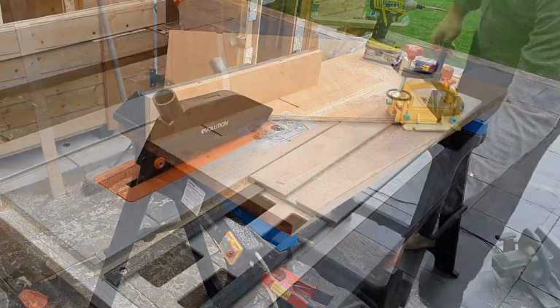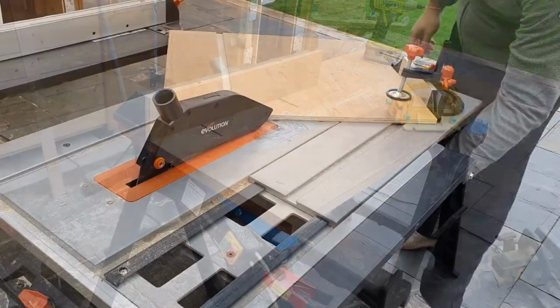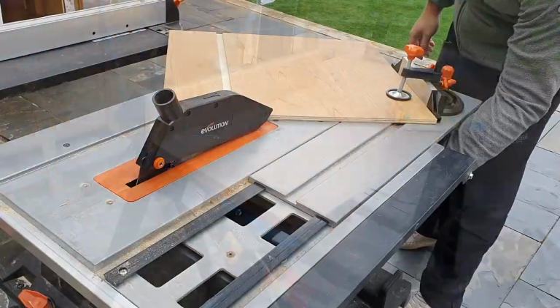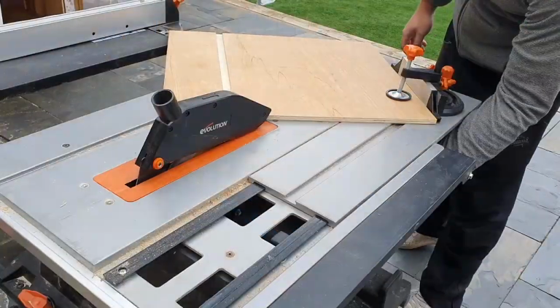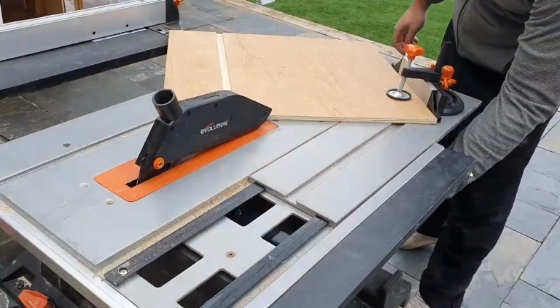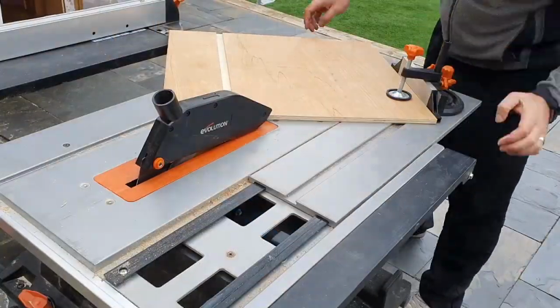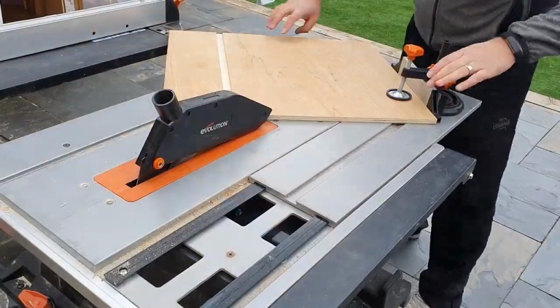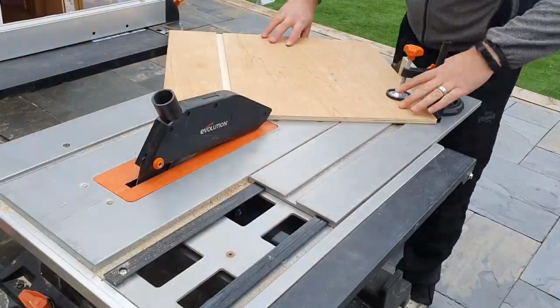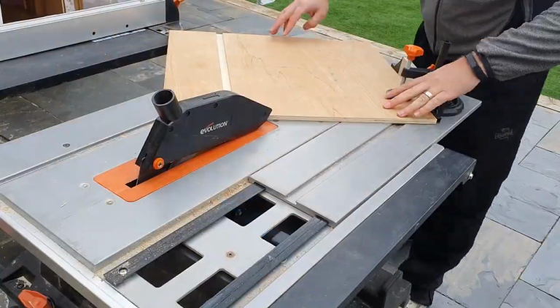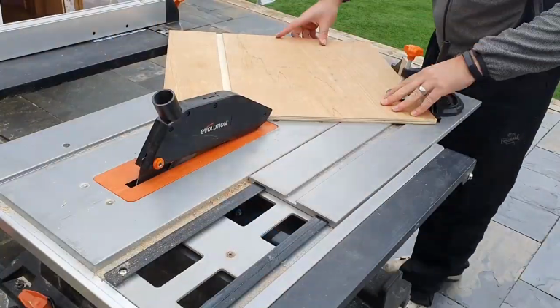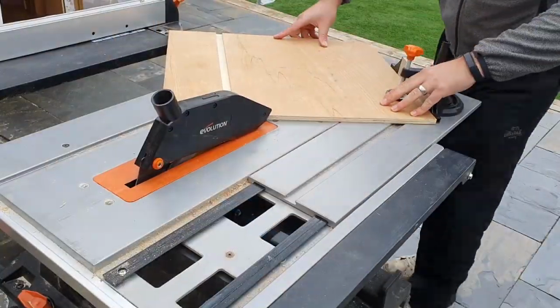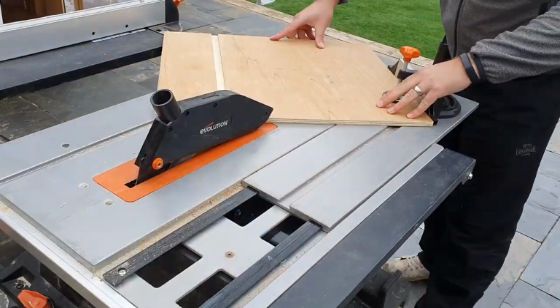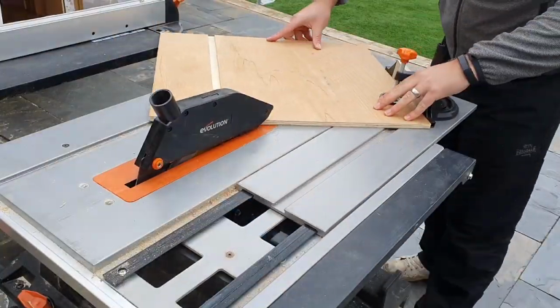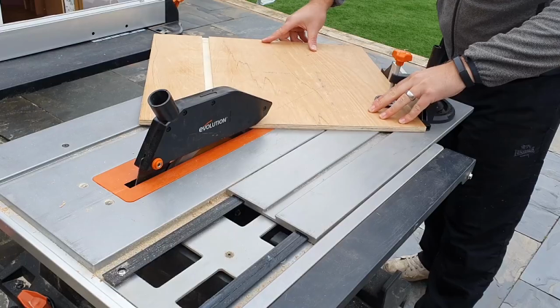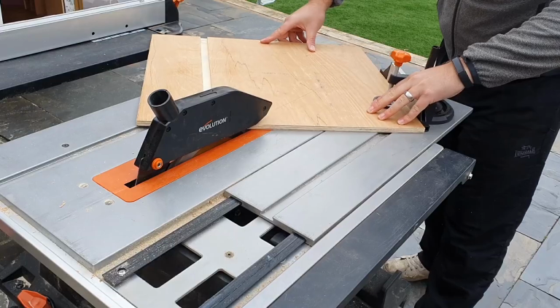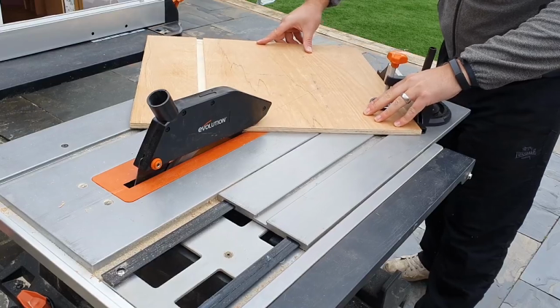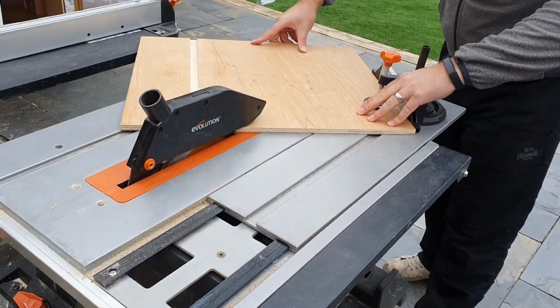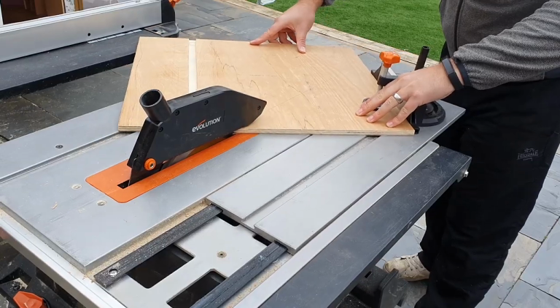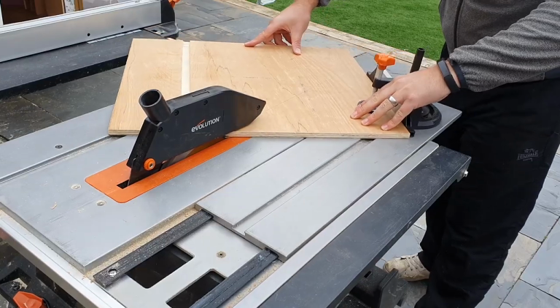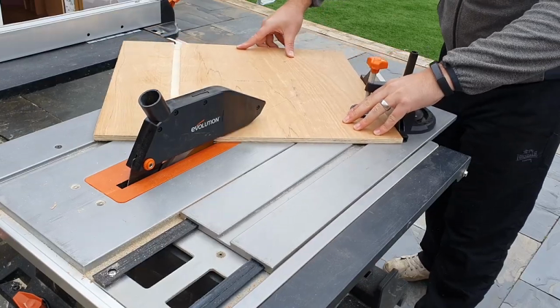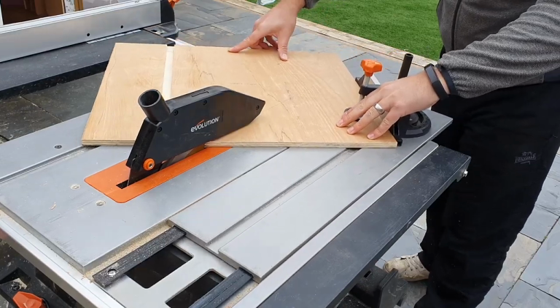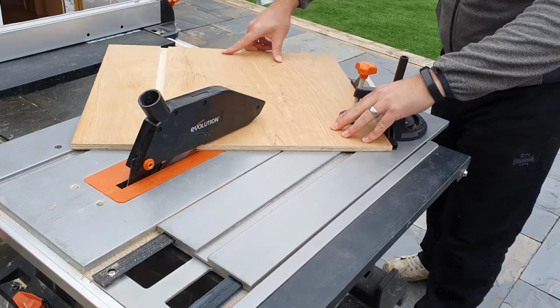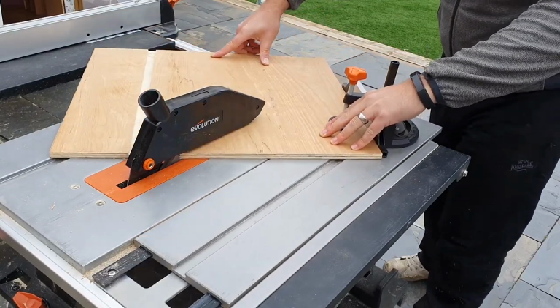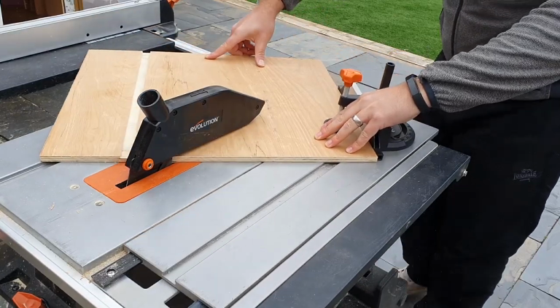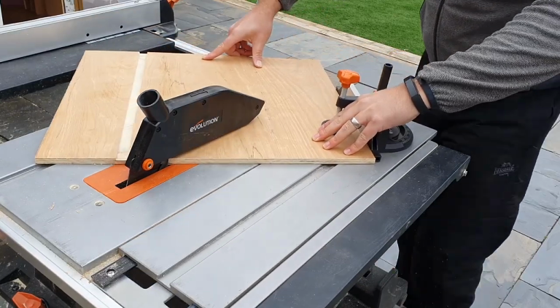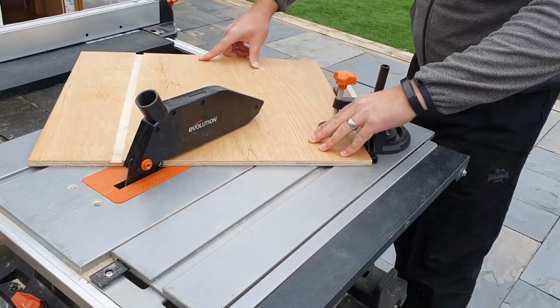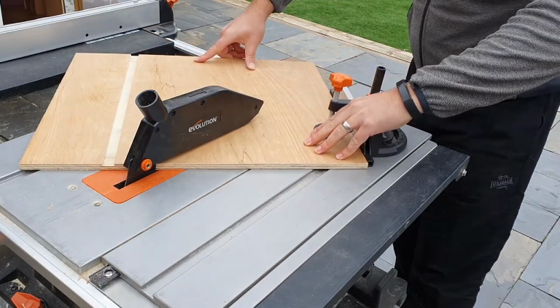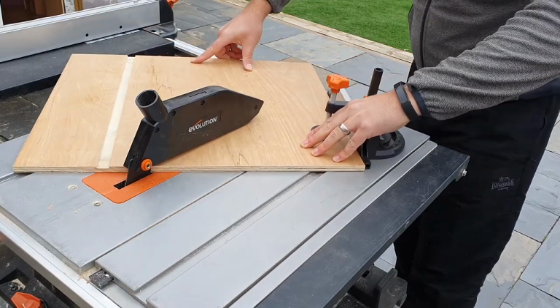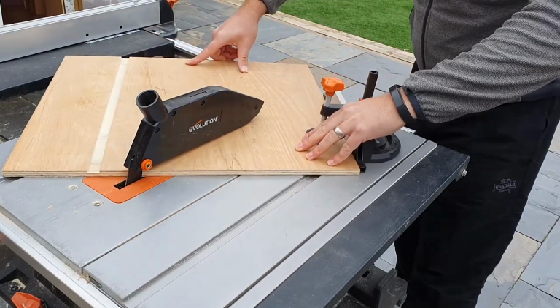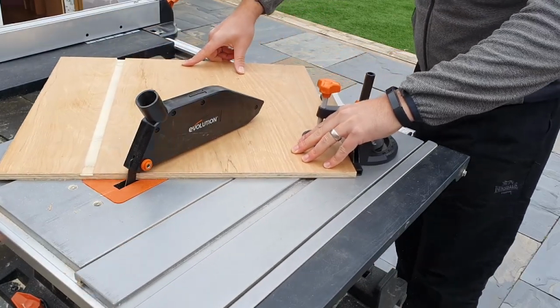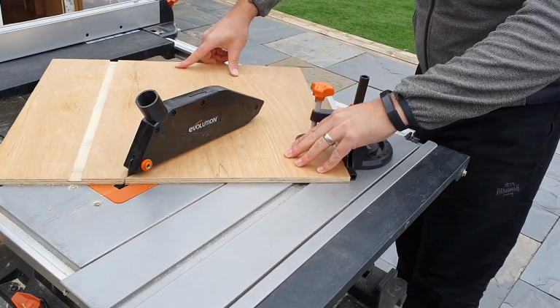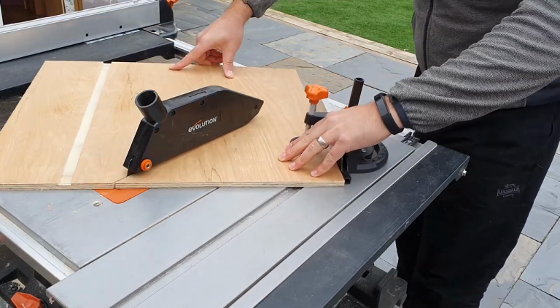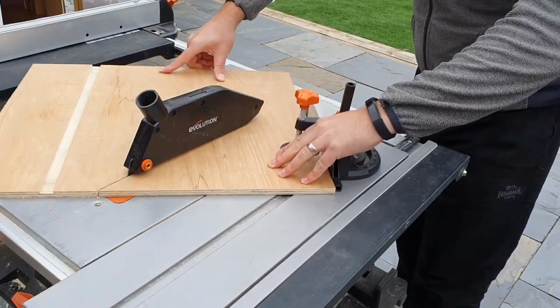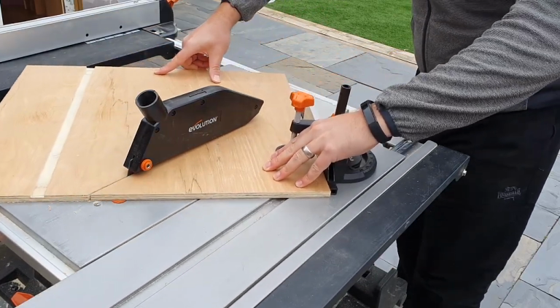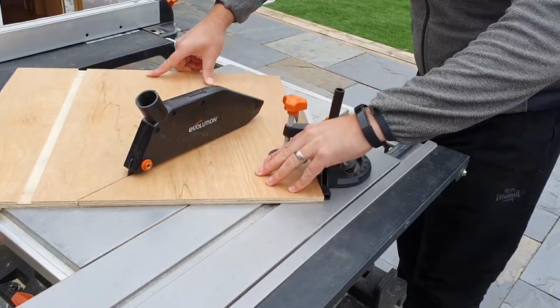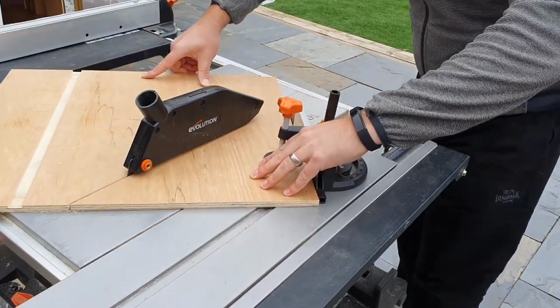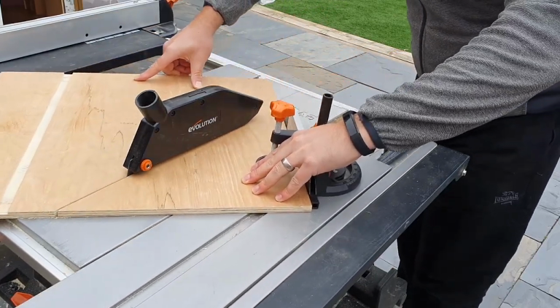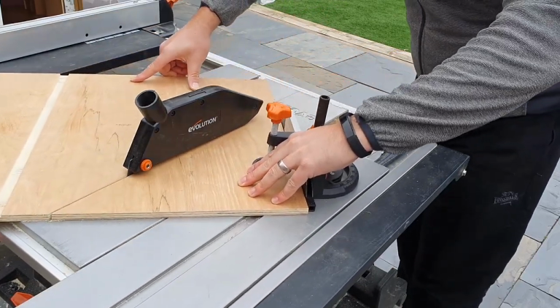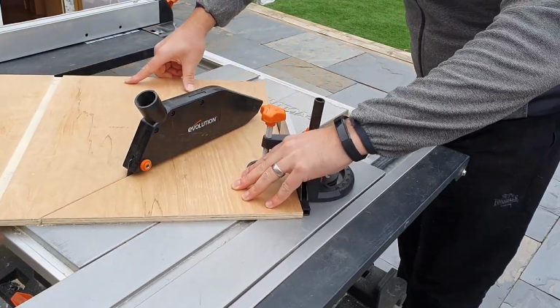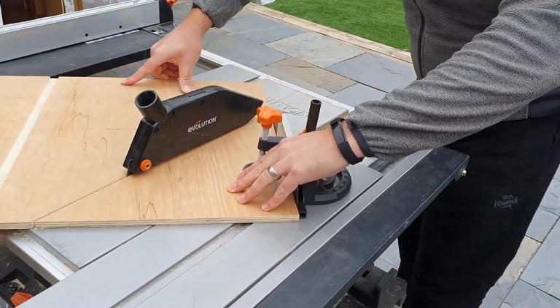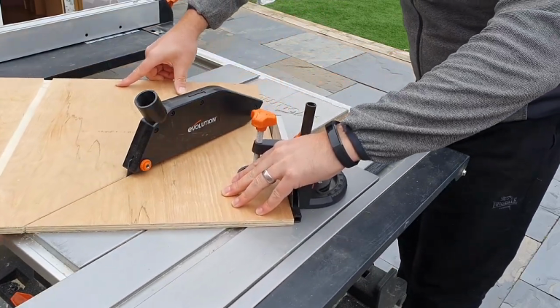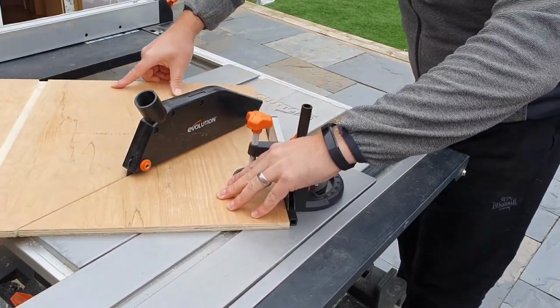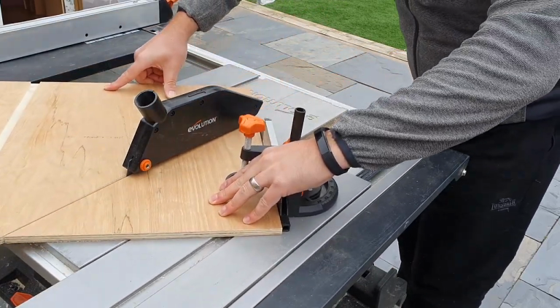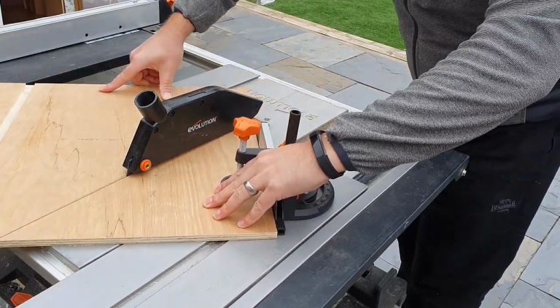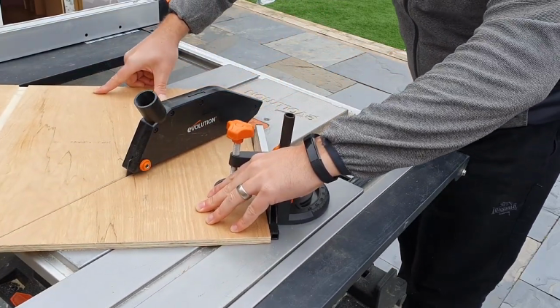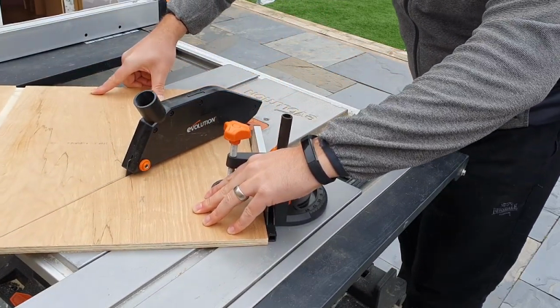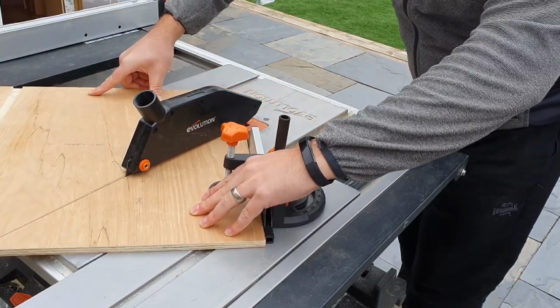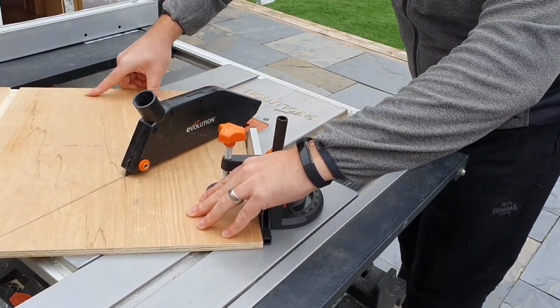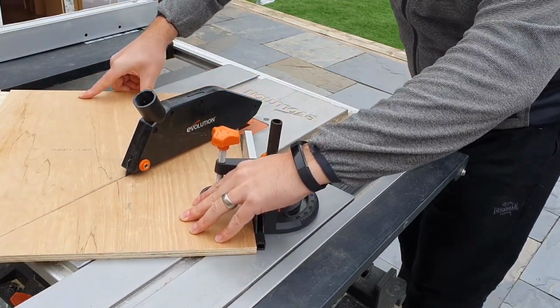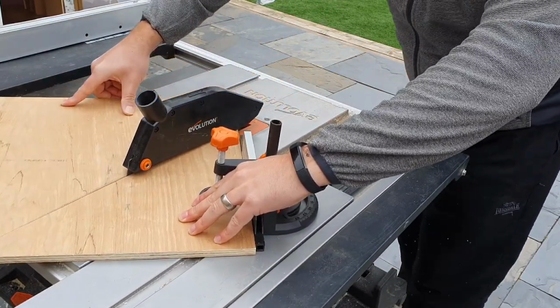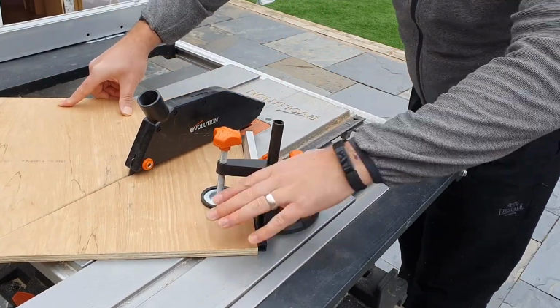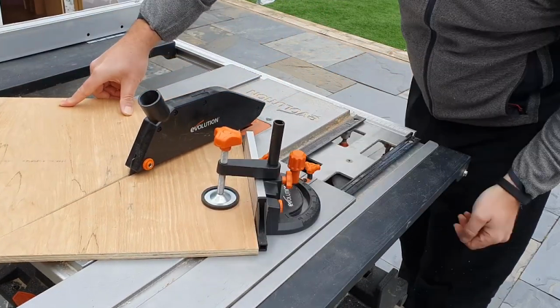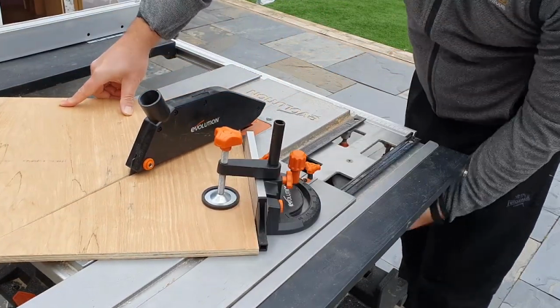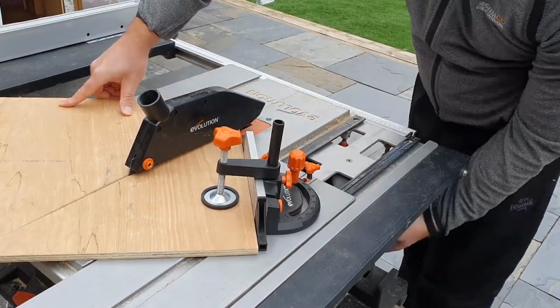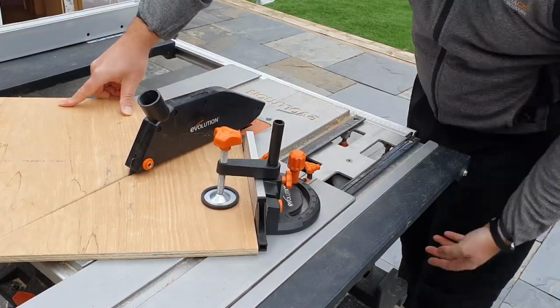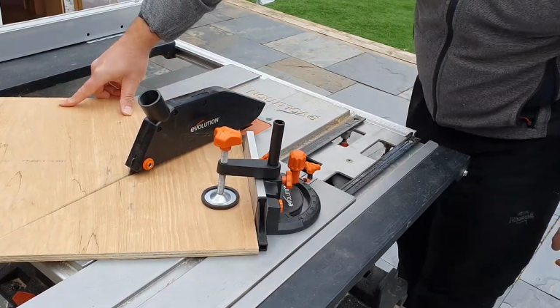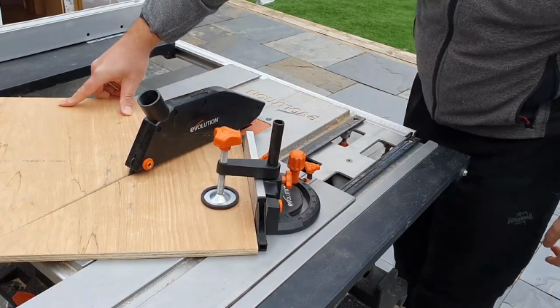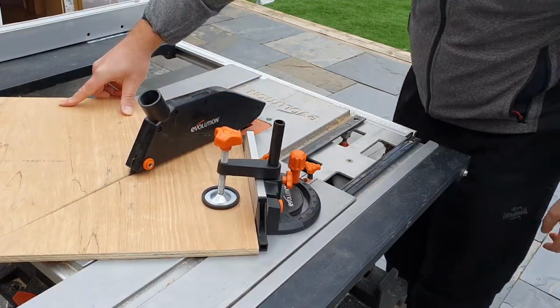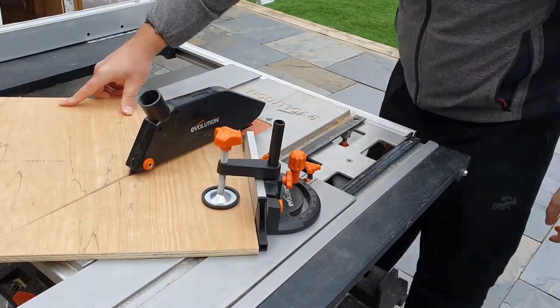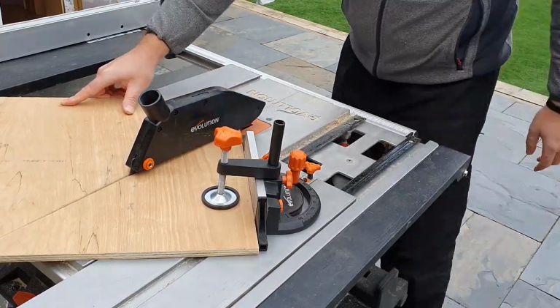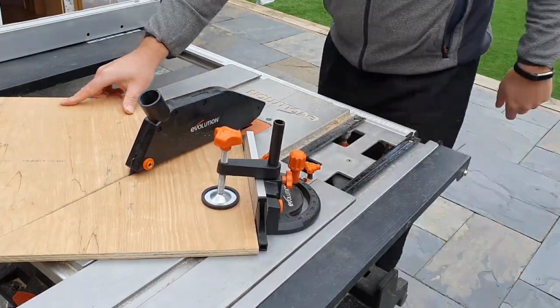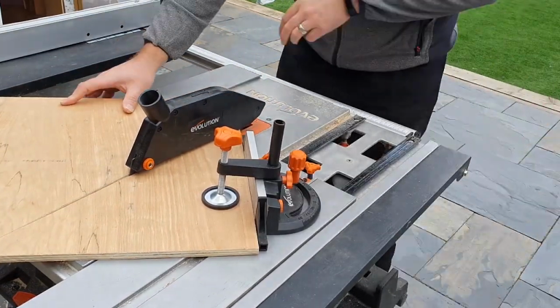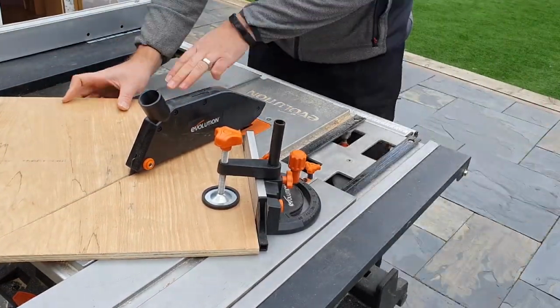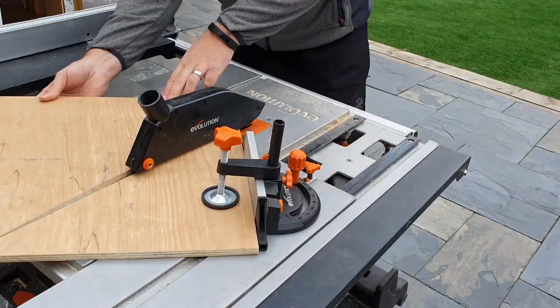The last cut to make is the angled cuts on the side where the door will sit, and then we can move on to assembling.